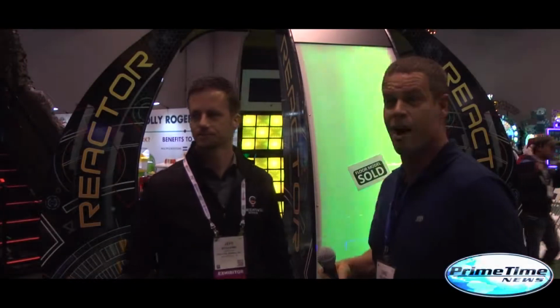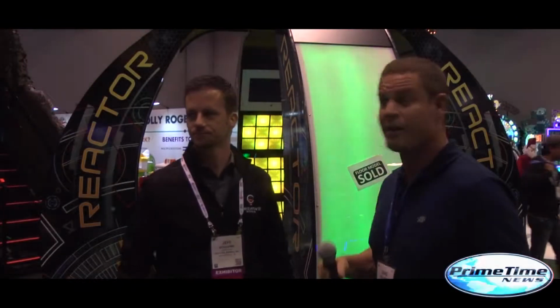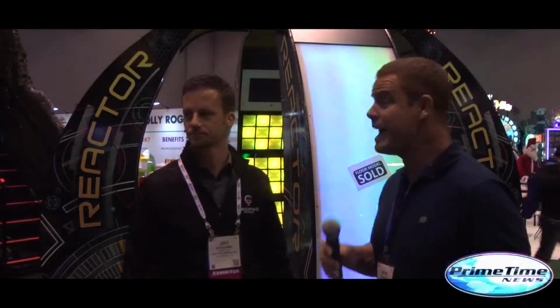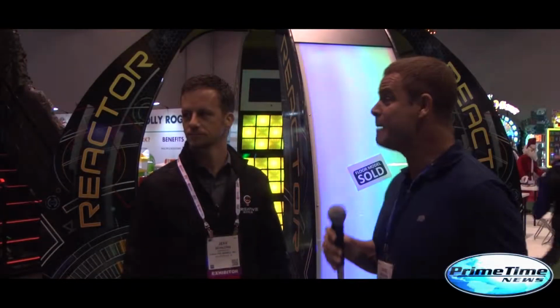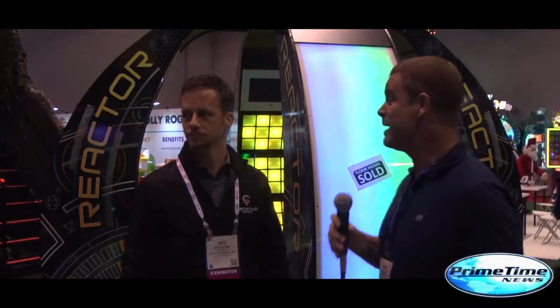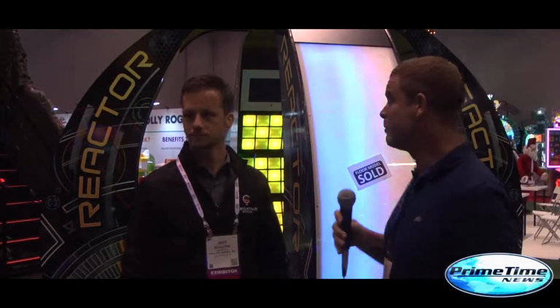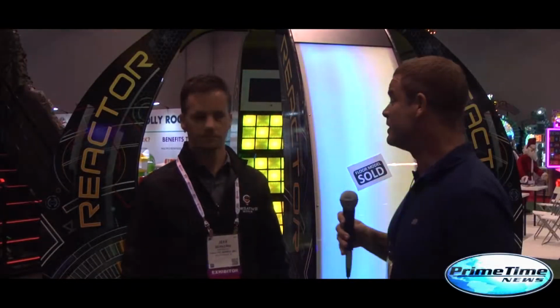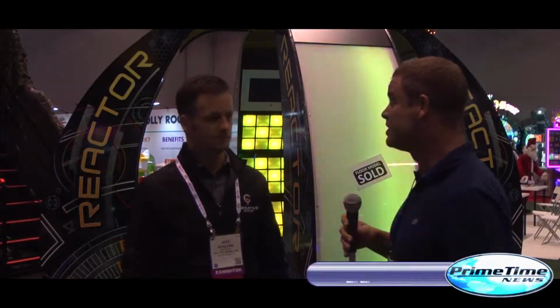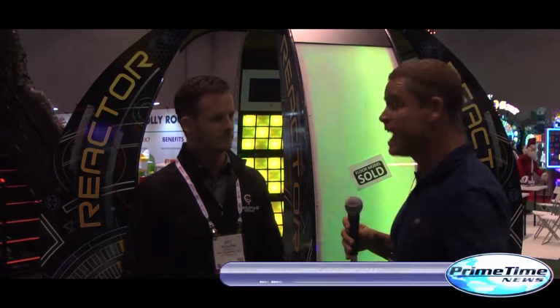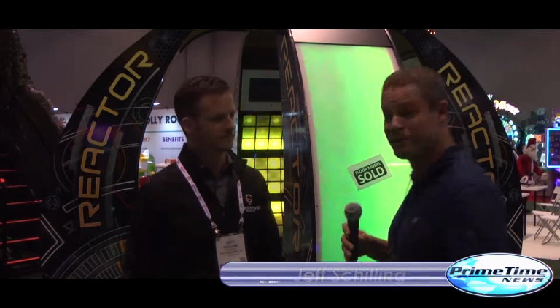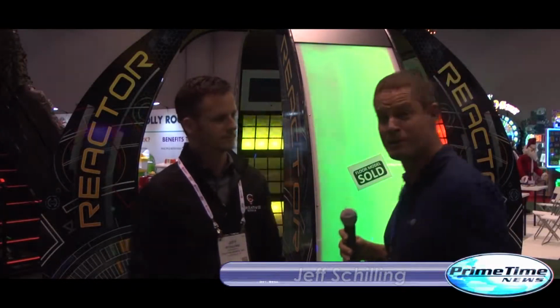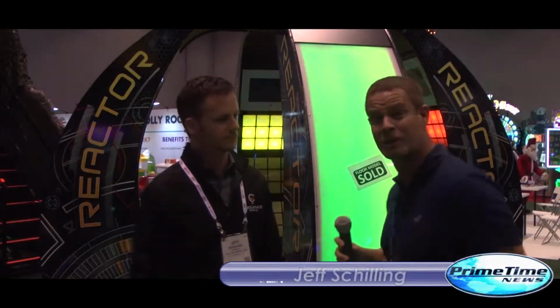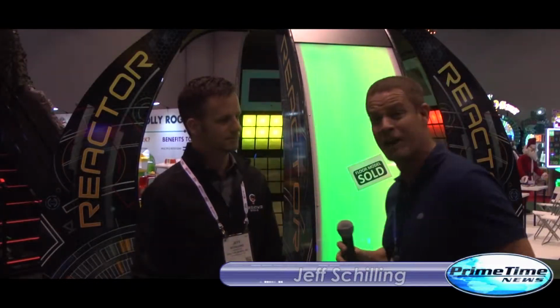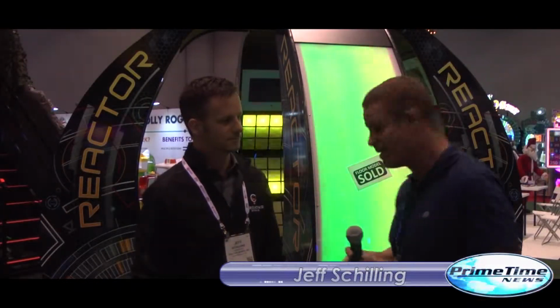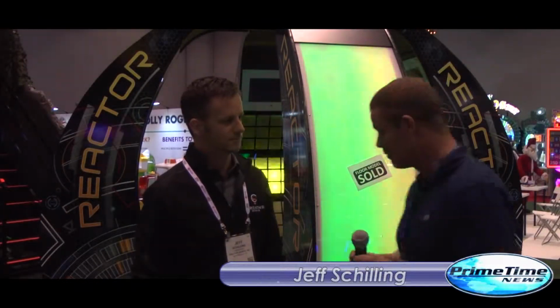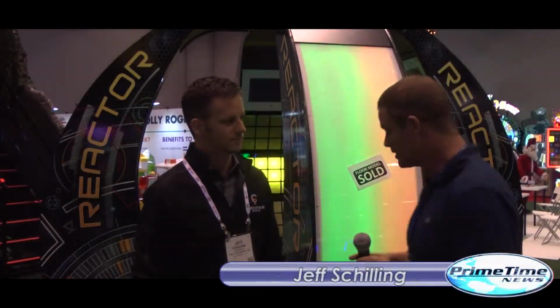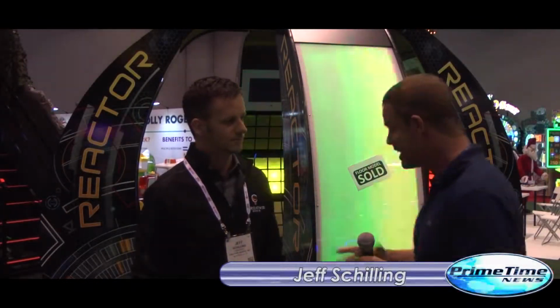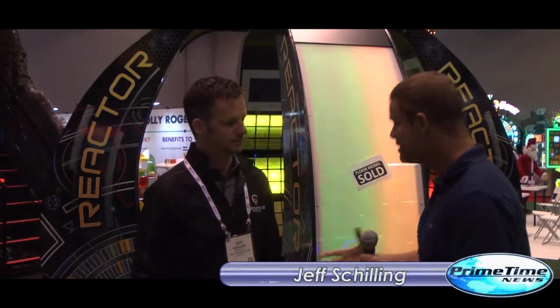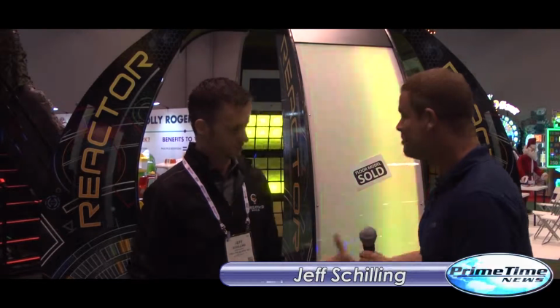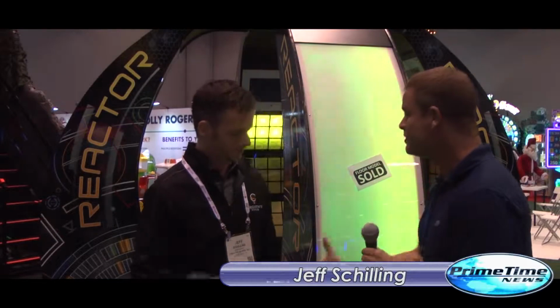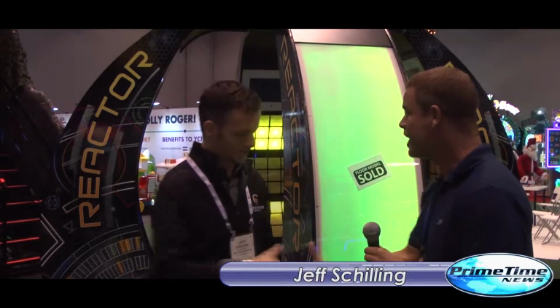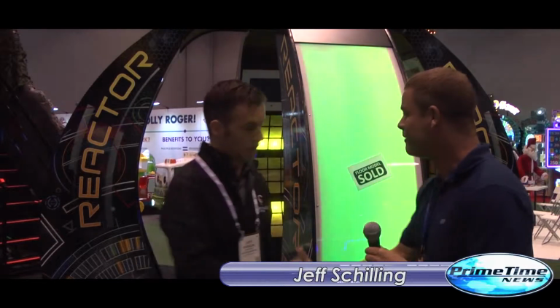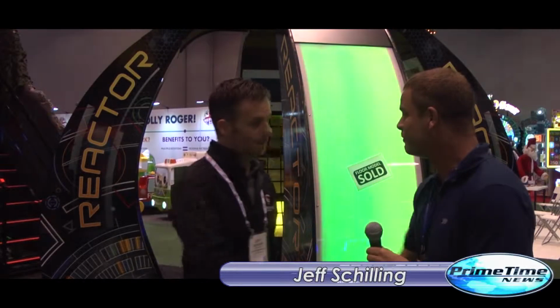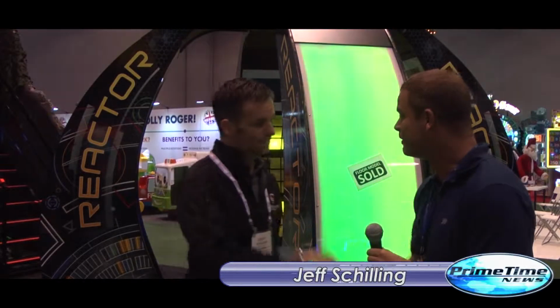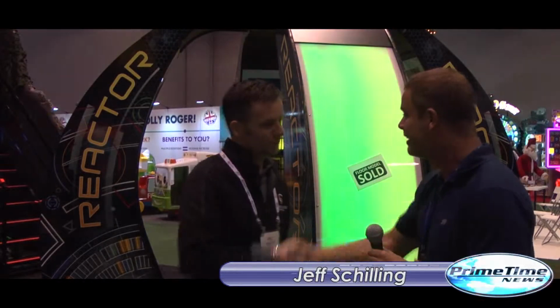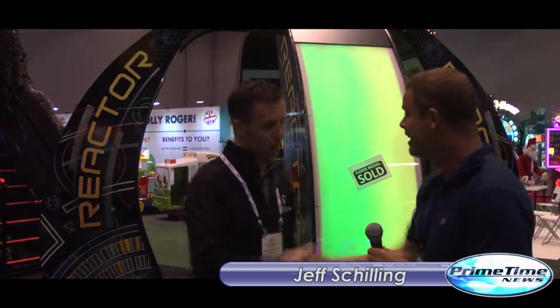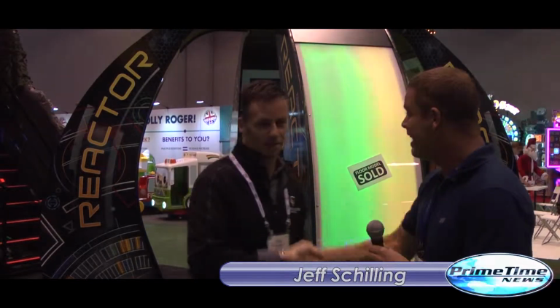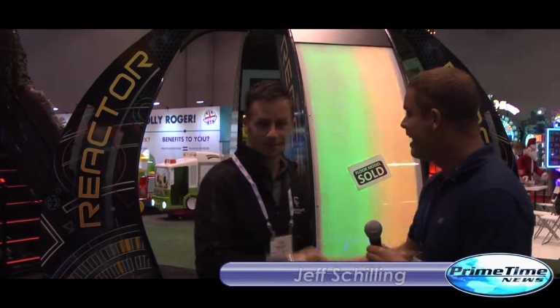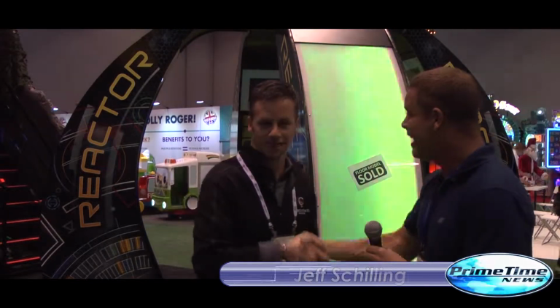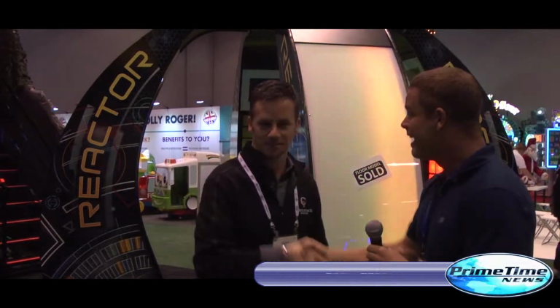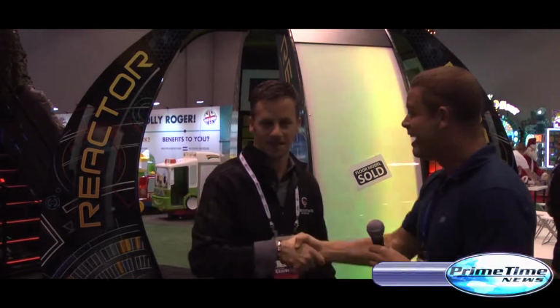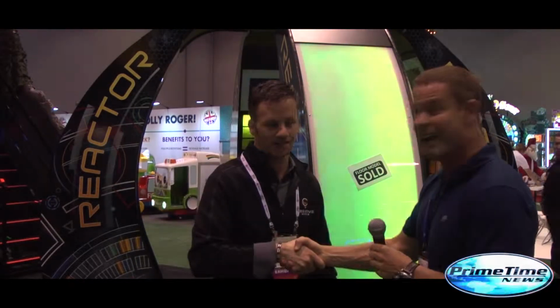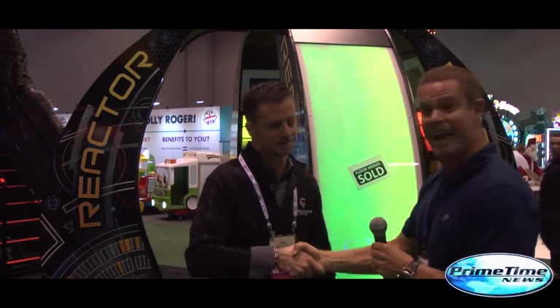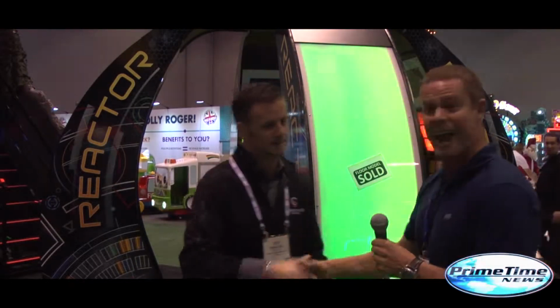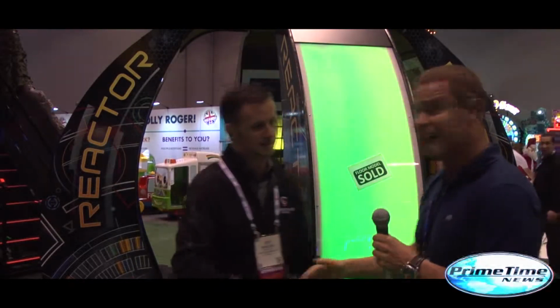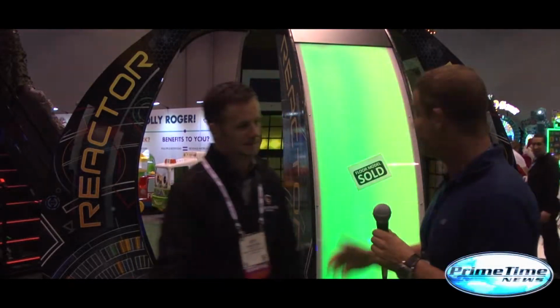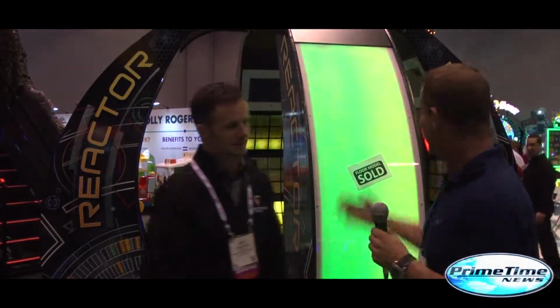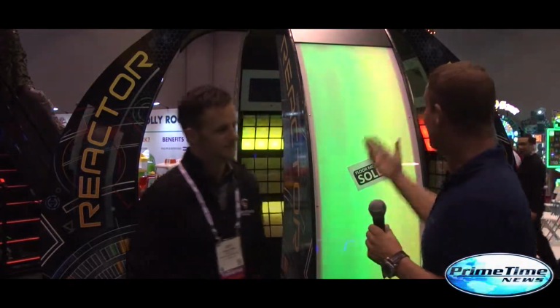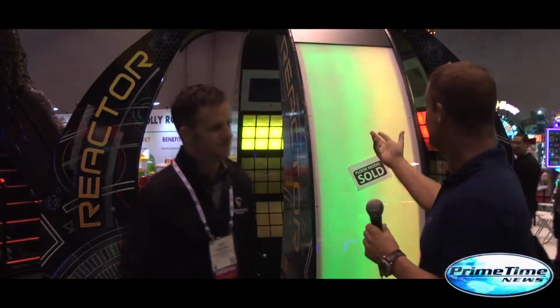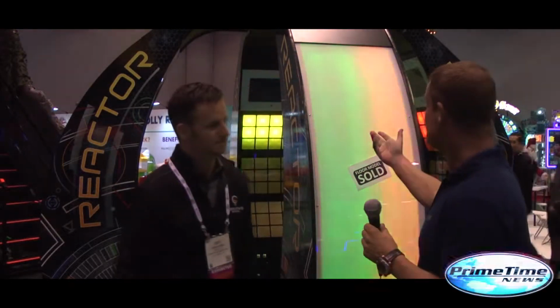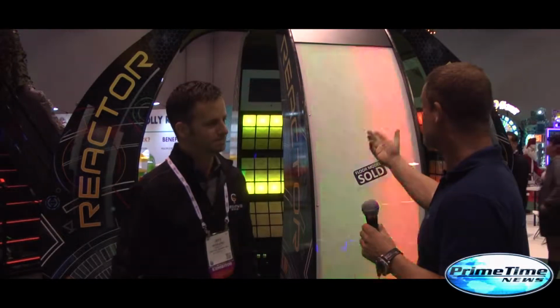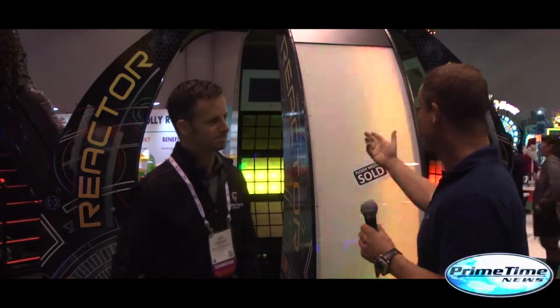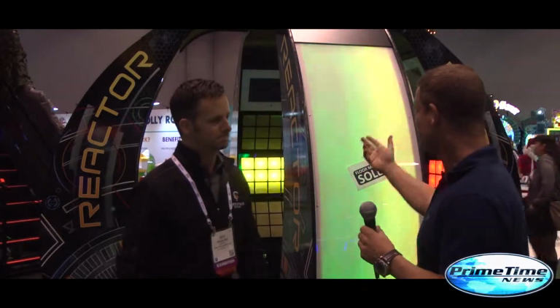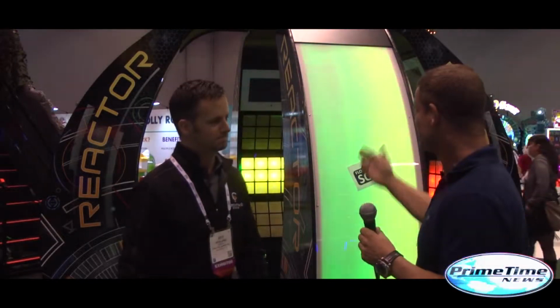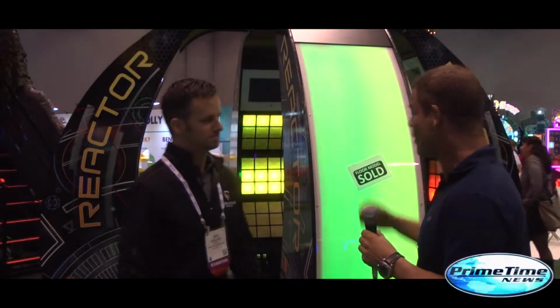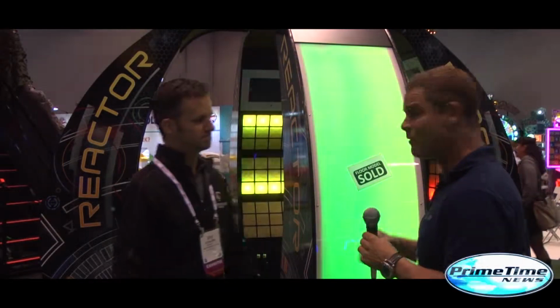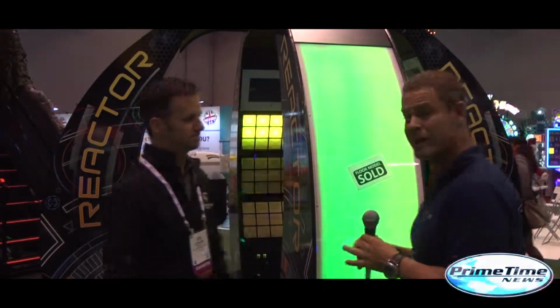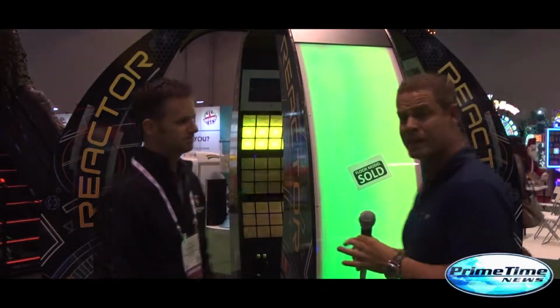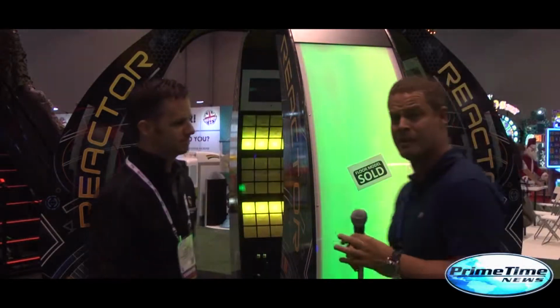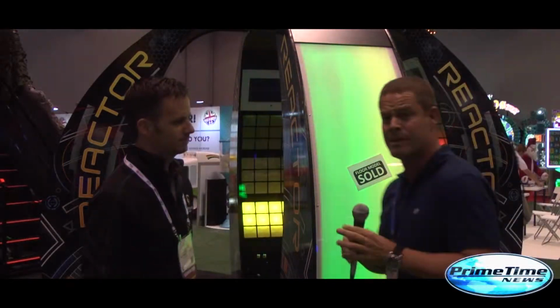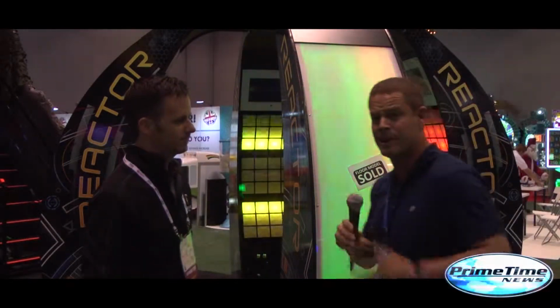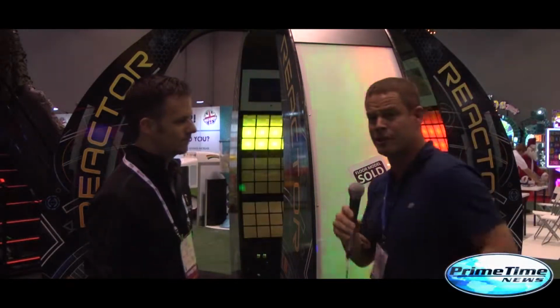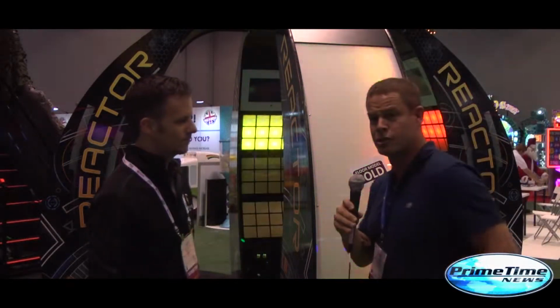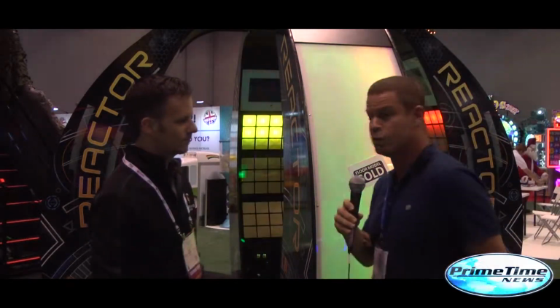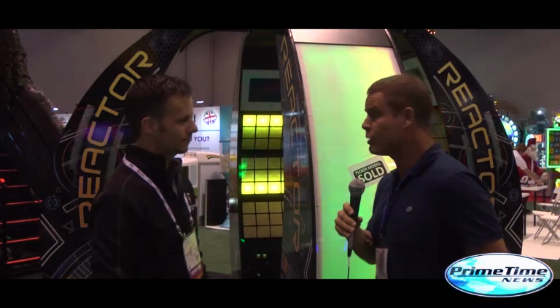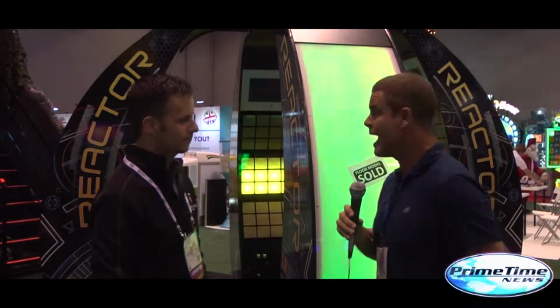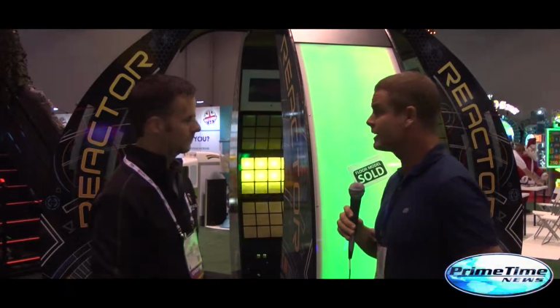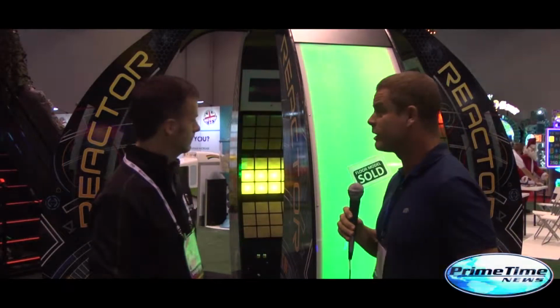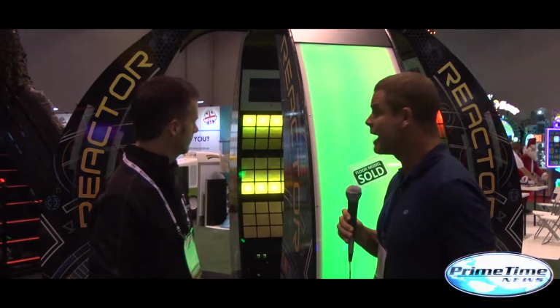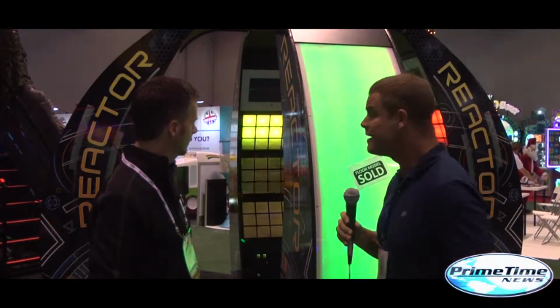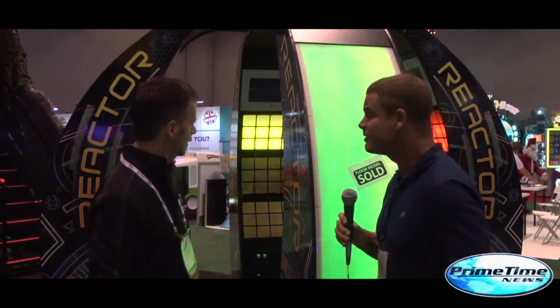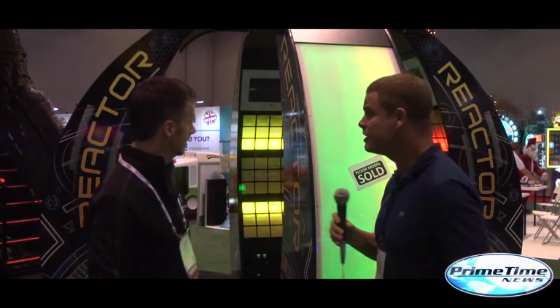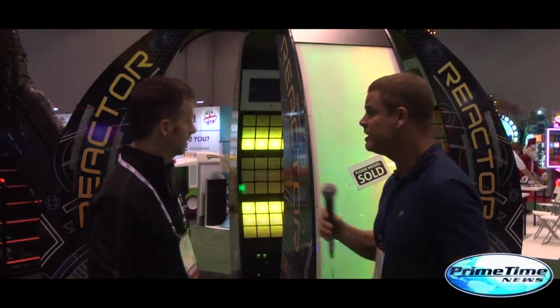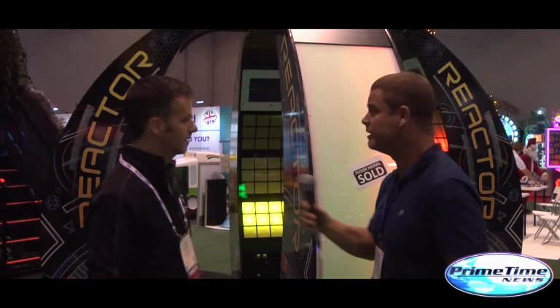I'm here with Jeff from CreativeWorks. How are you doing, Jeff? Good, thanks, man. Excellent. I love your product right over here. Tell me about this new reactor. I have never seen it.